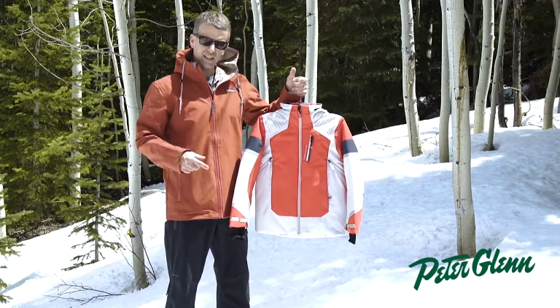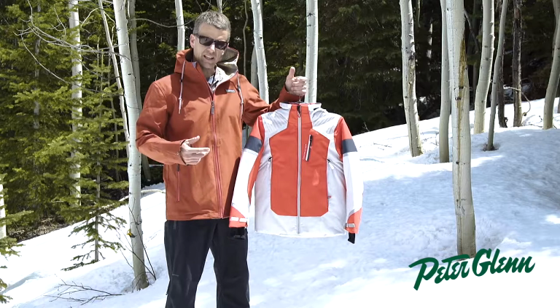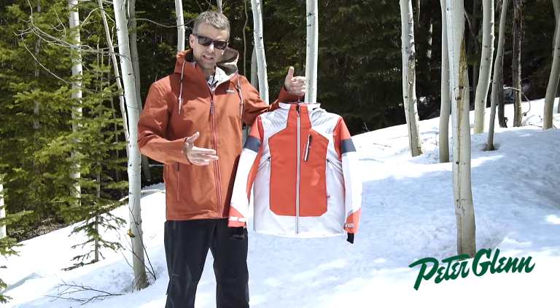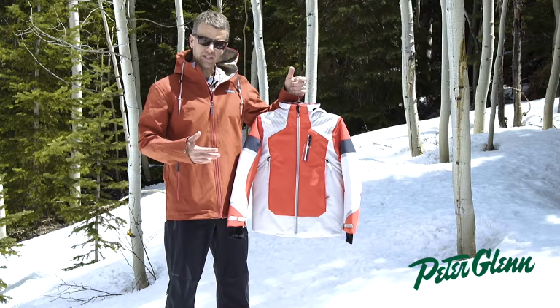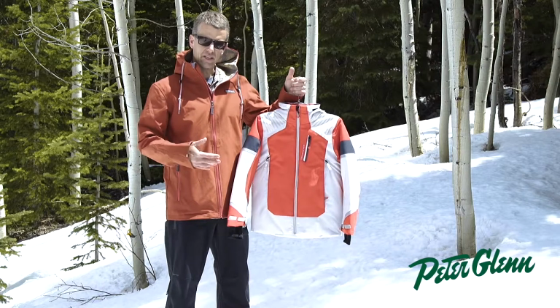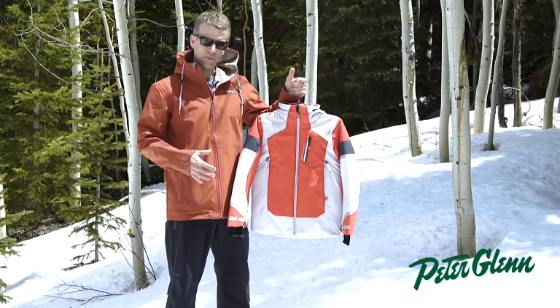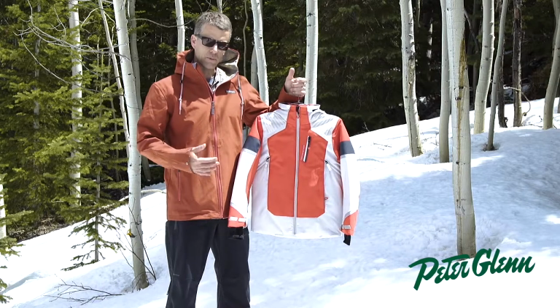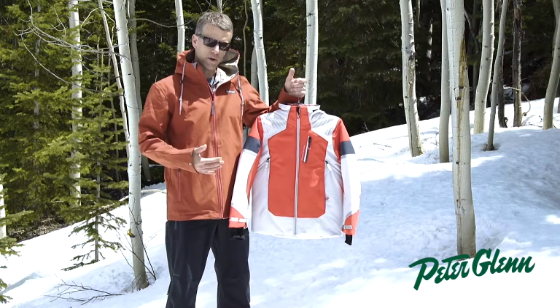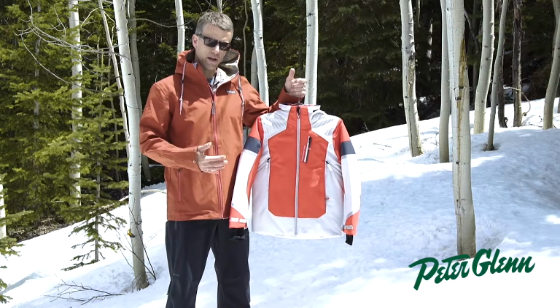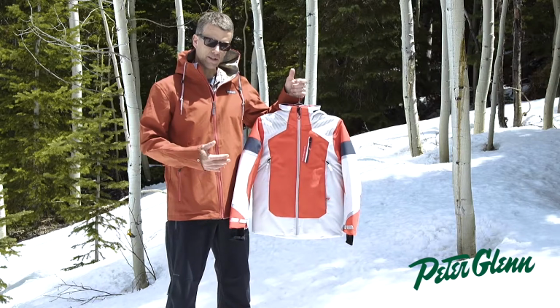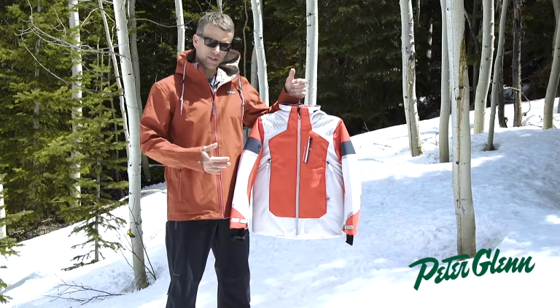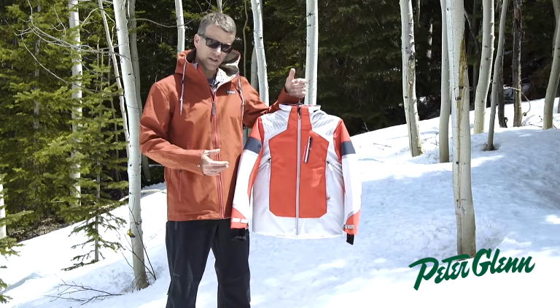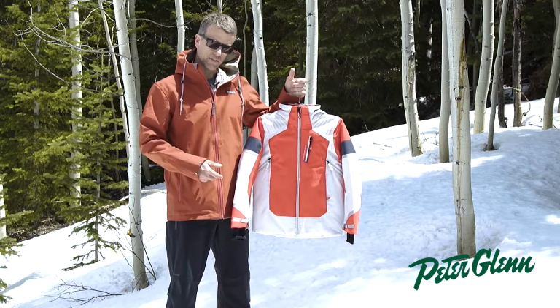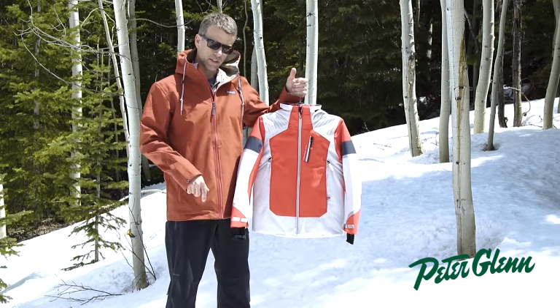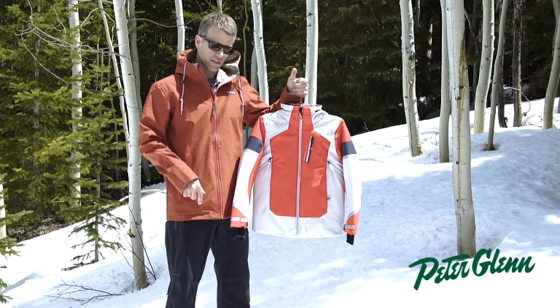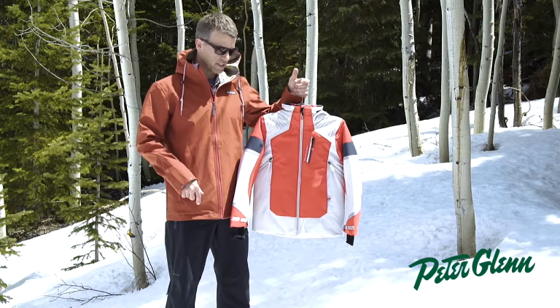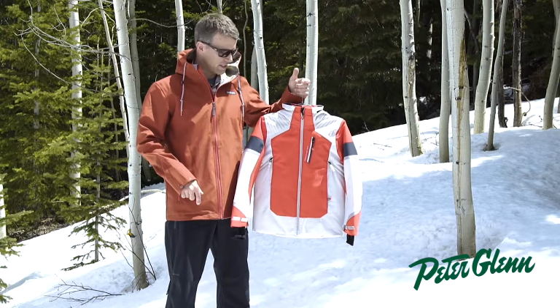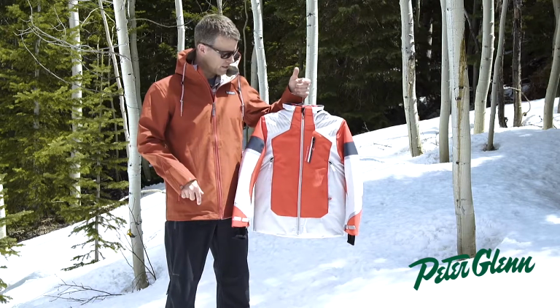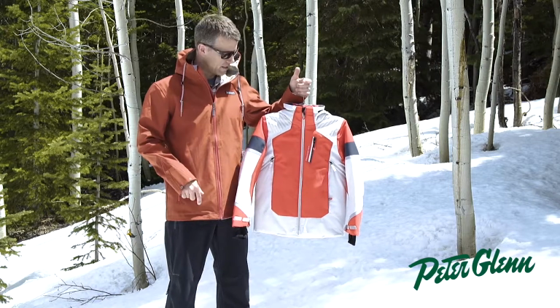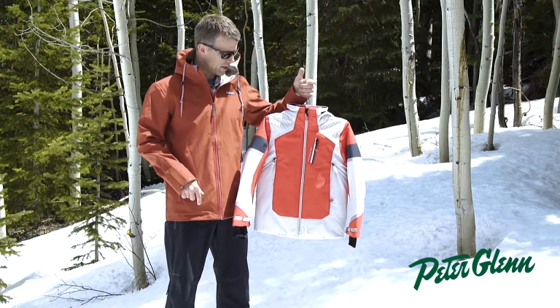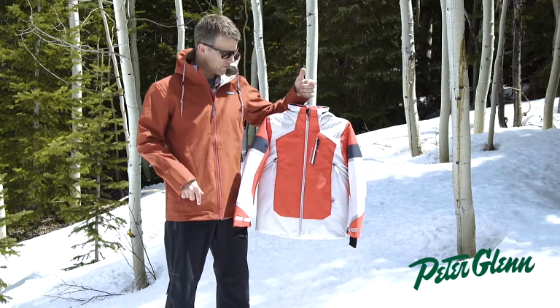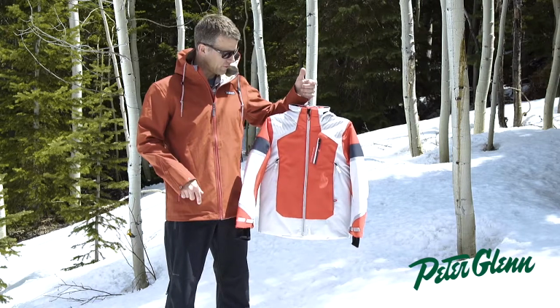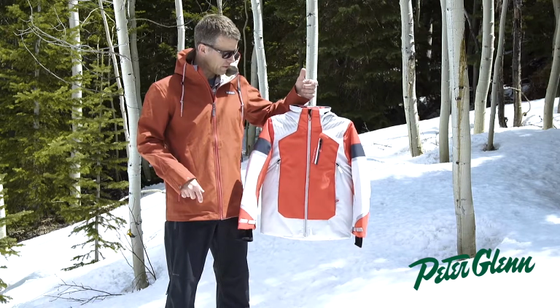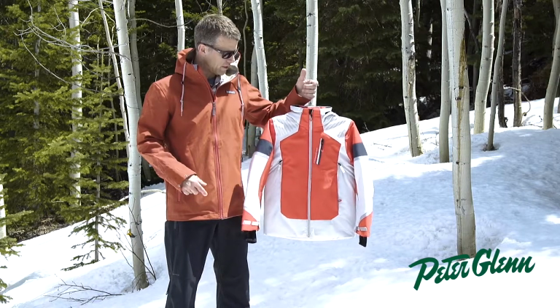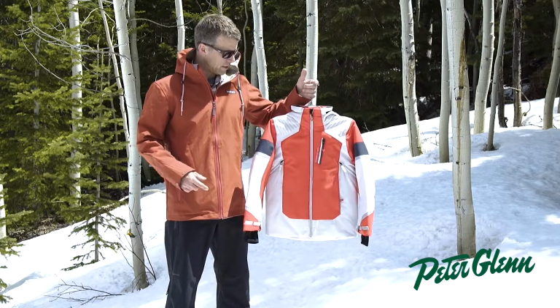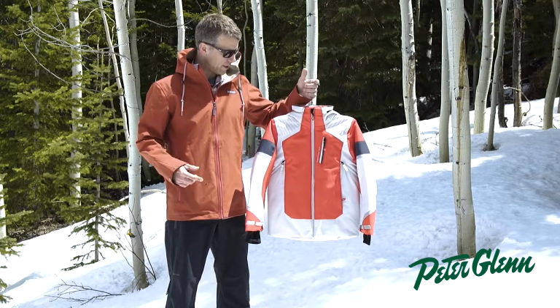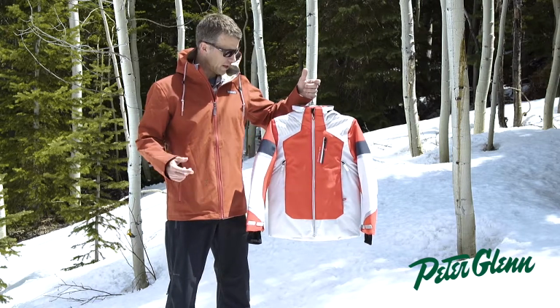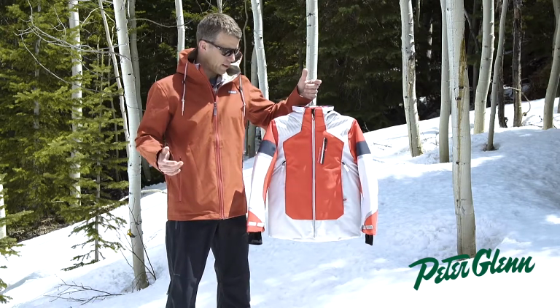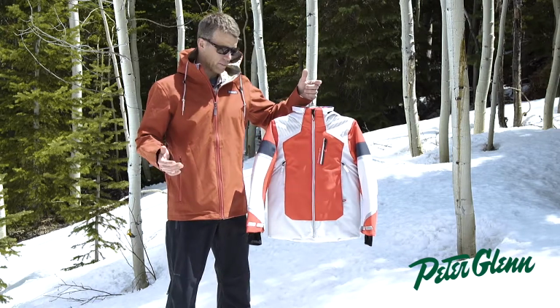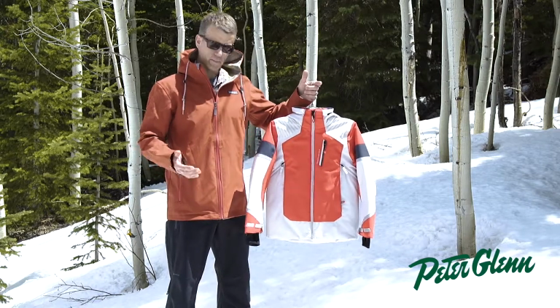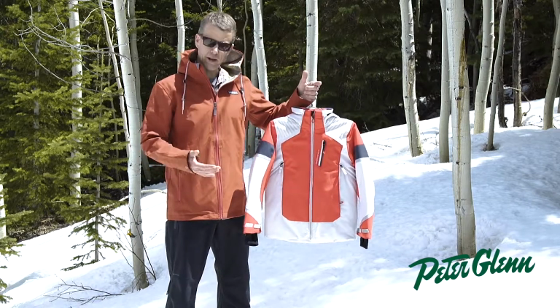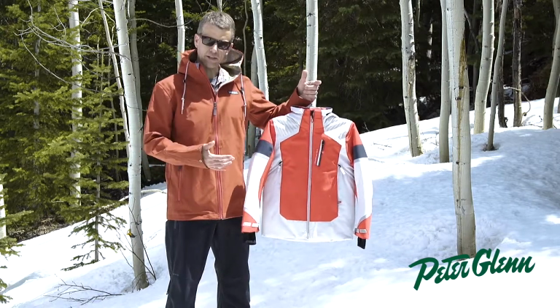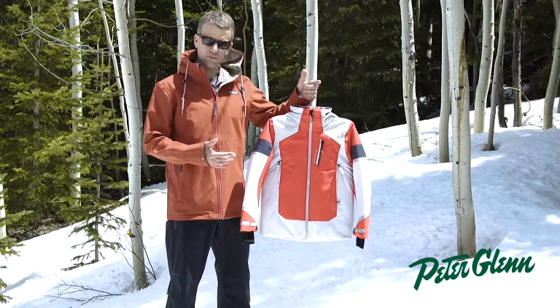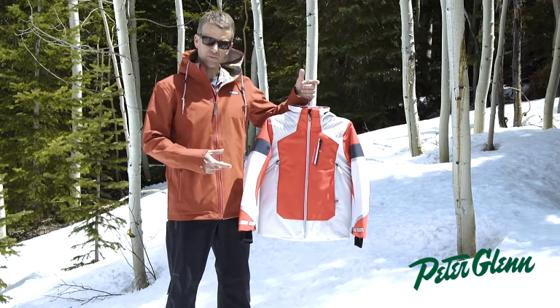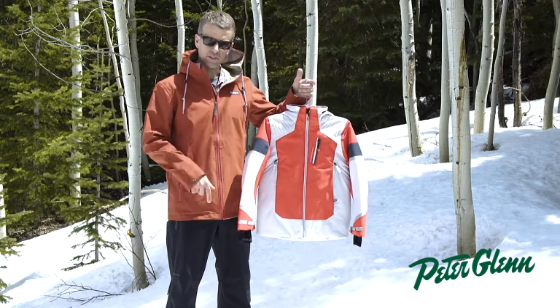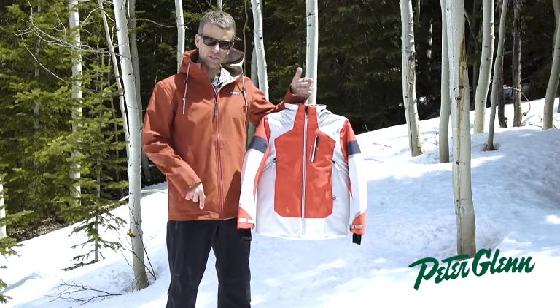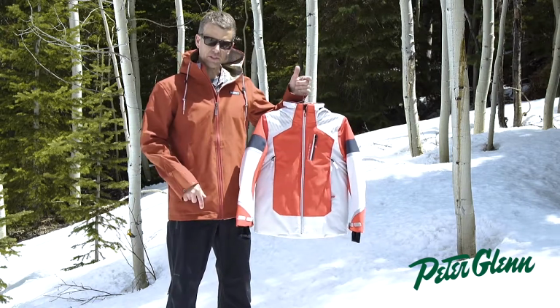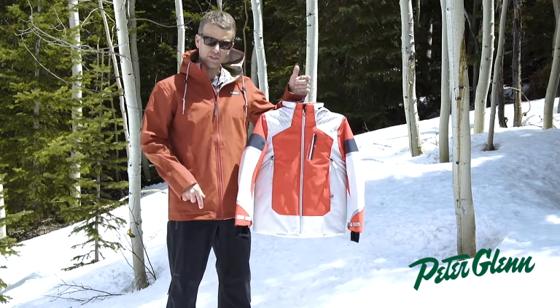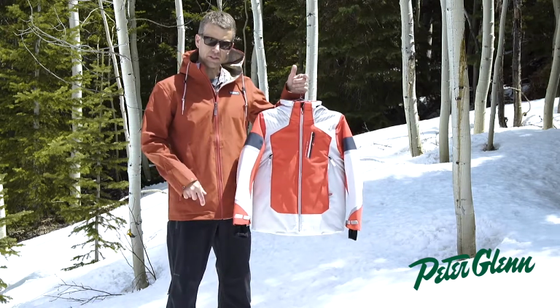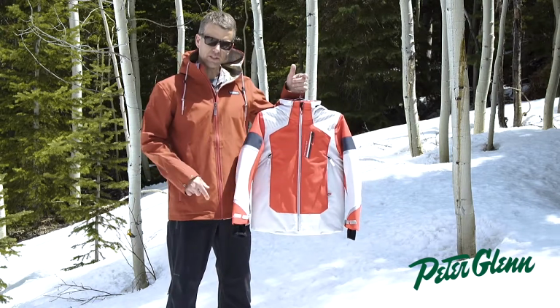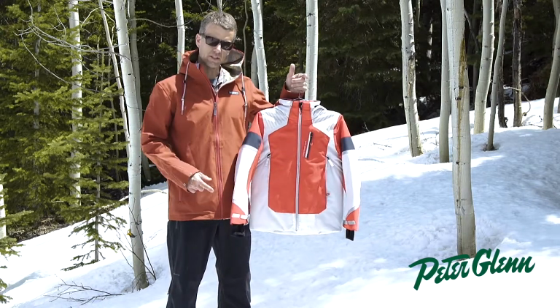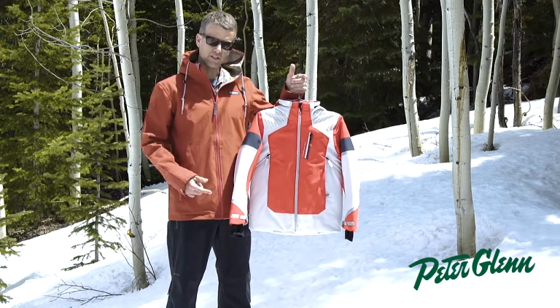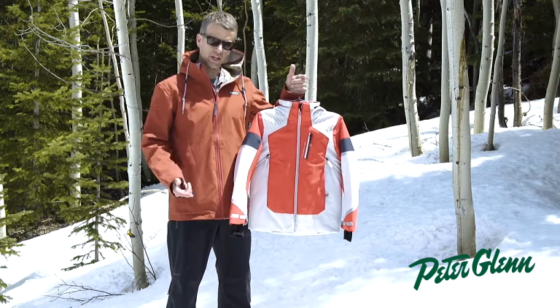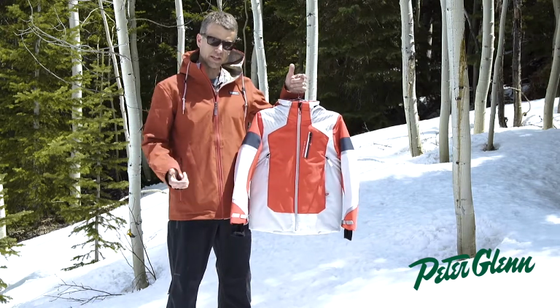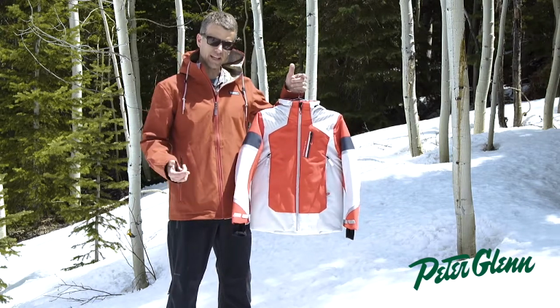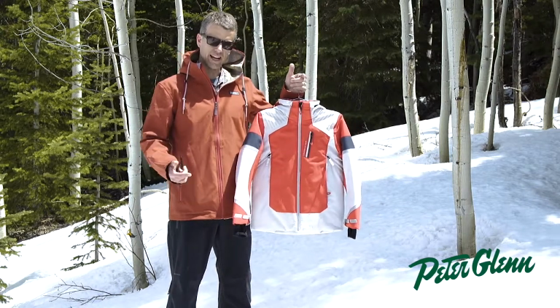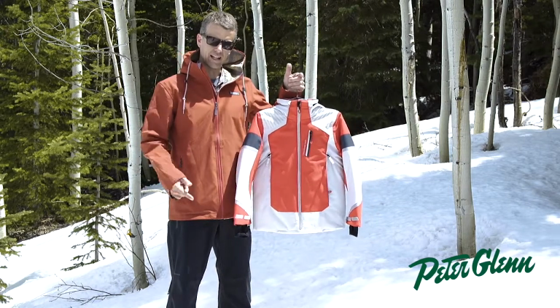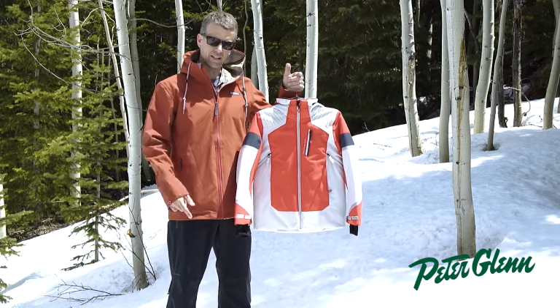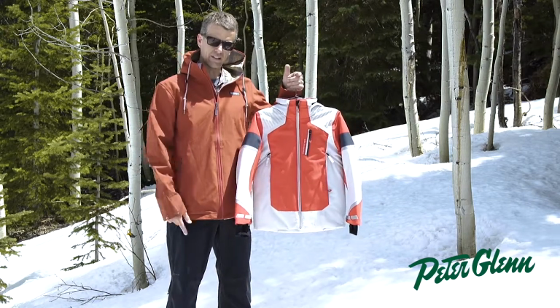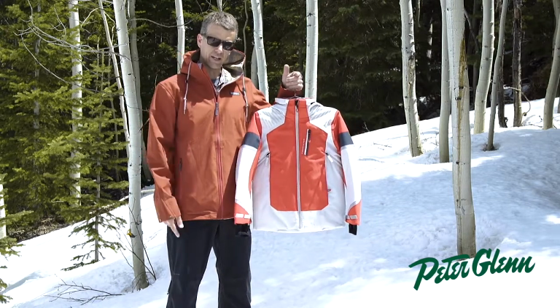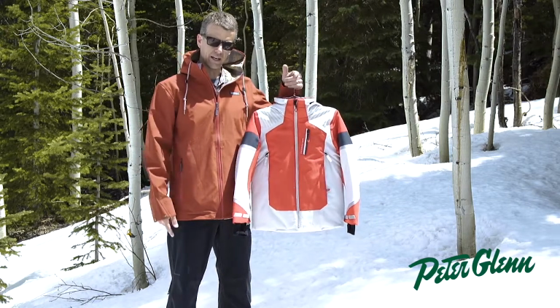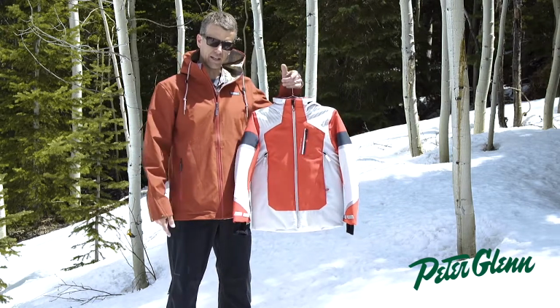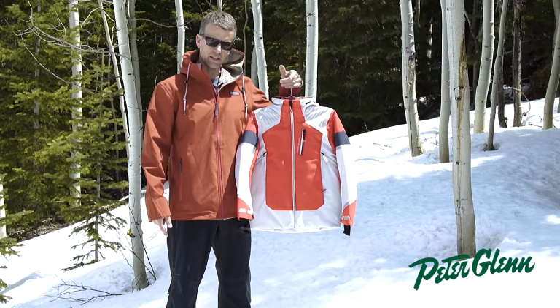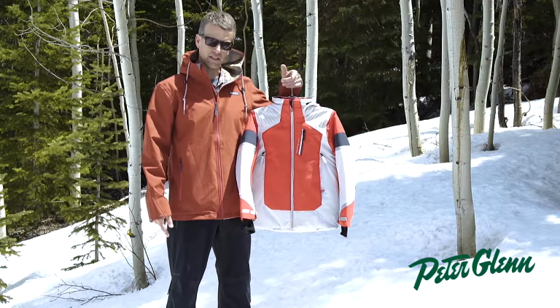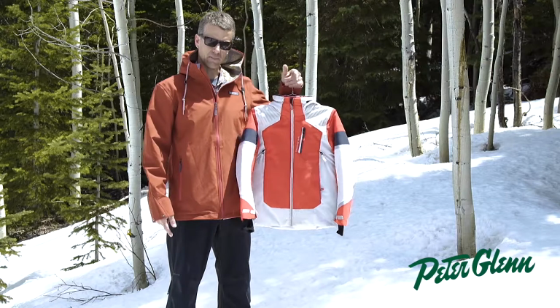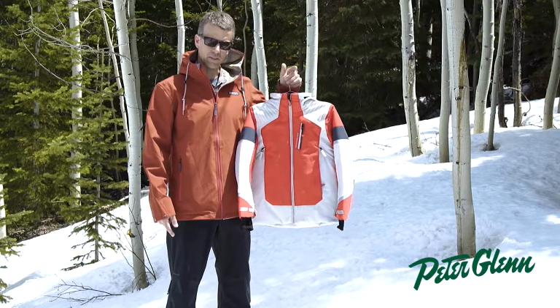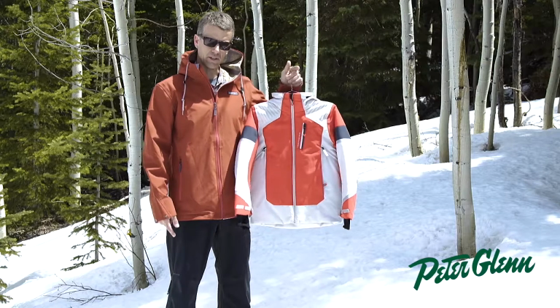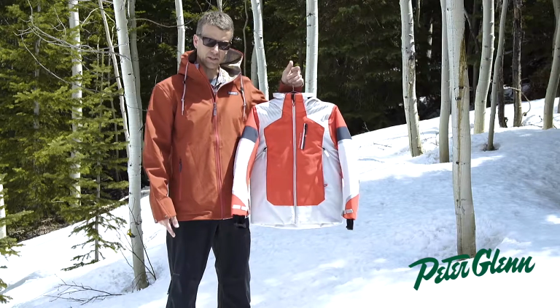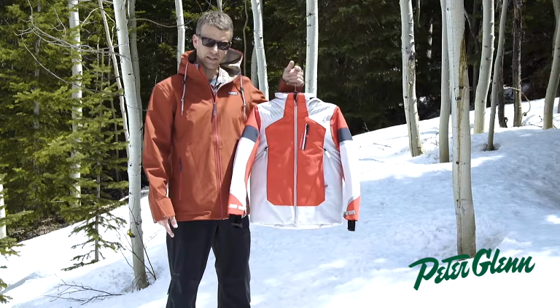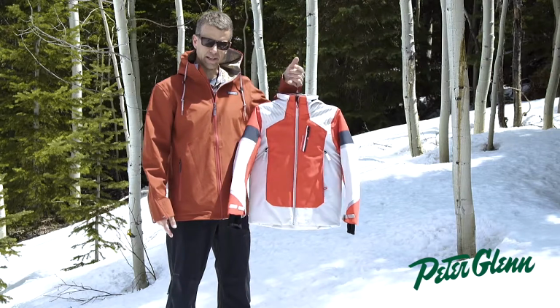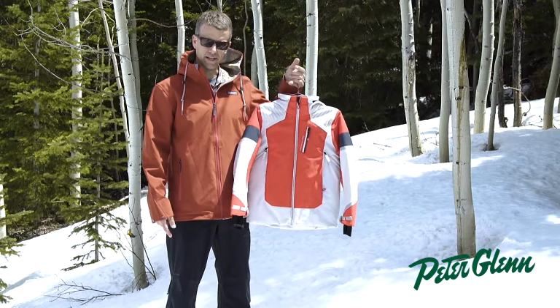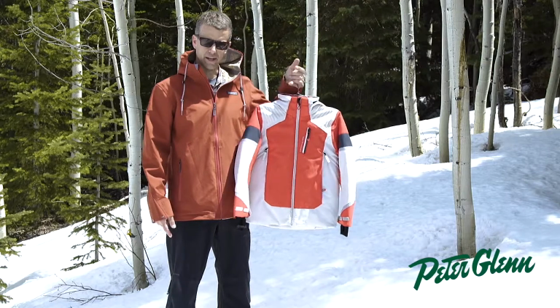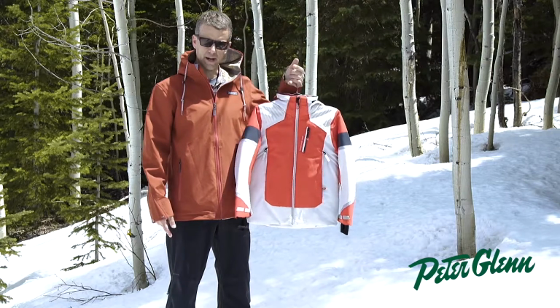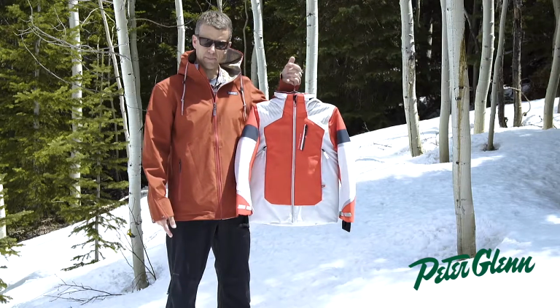Like I said, we pride ourselves in our kids' stuff — packed with features. Check out the Outland Jacket at PeterGlenn.com.